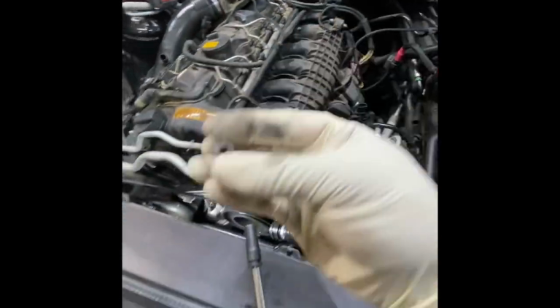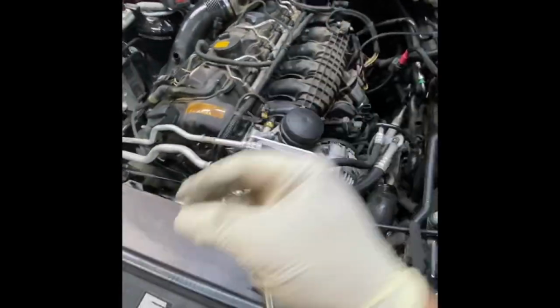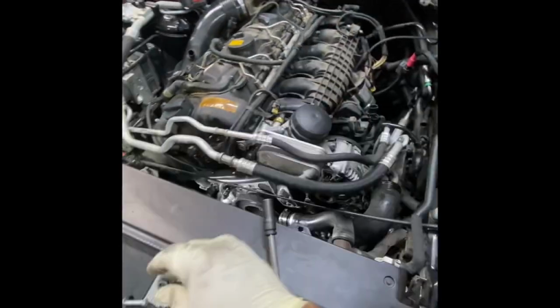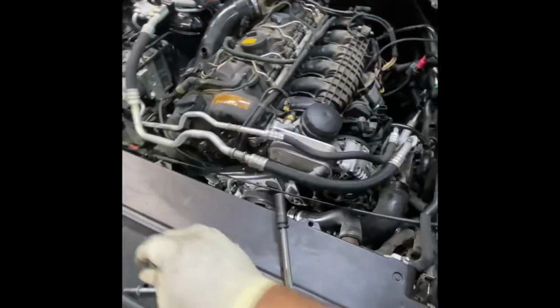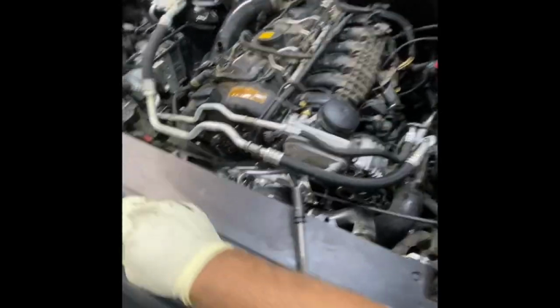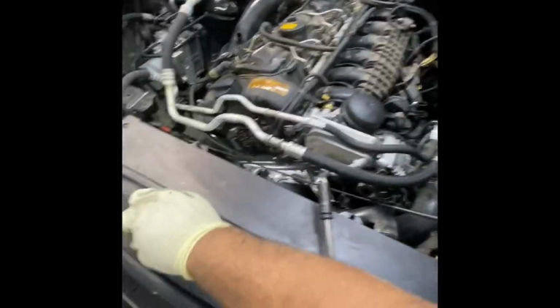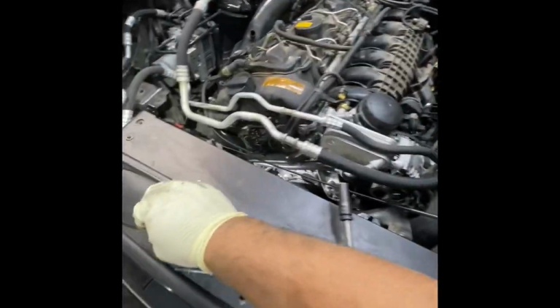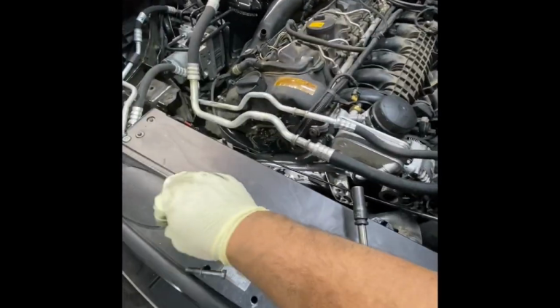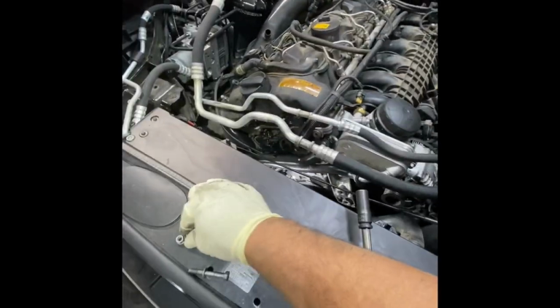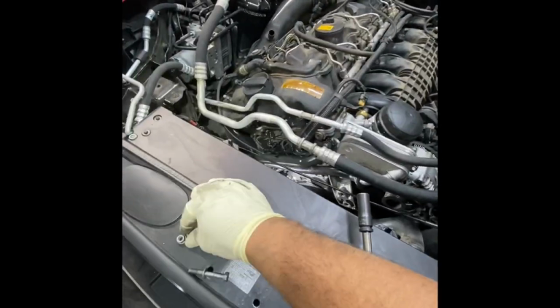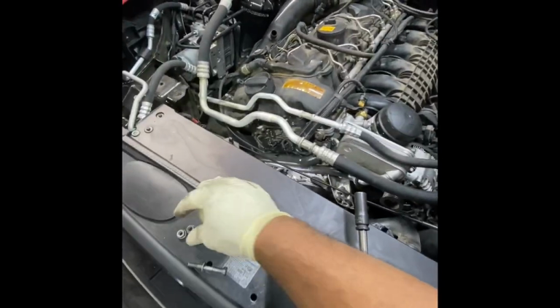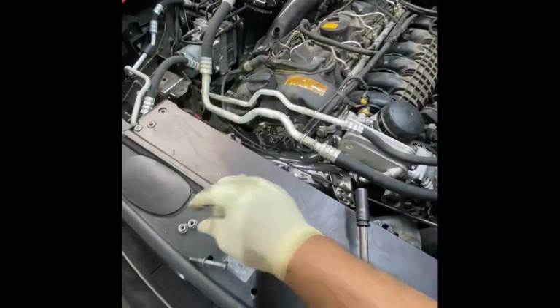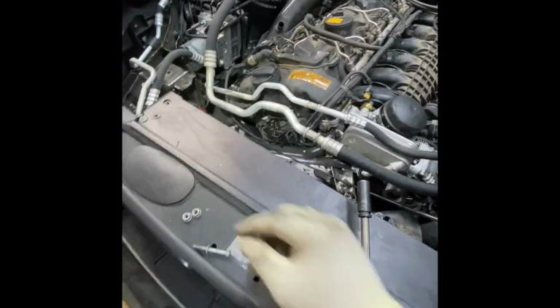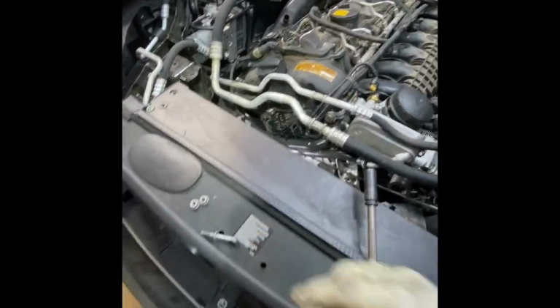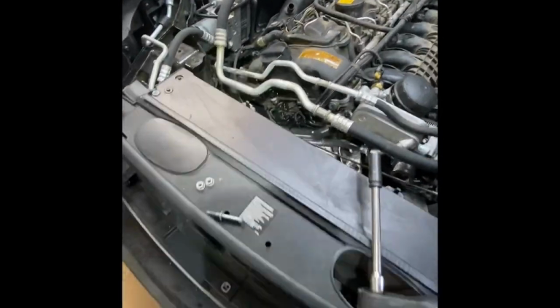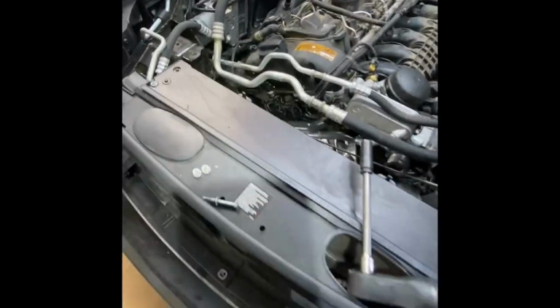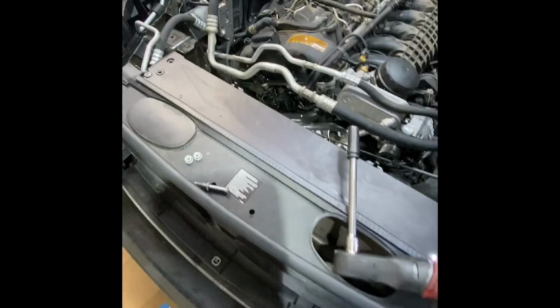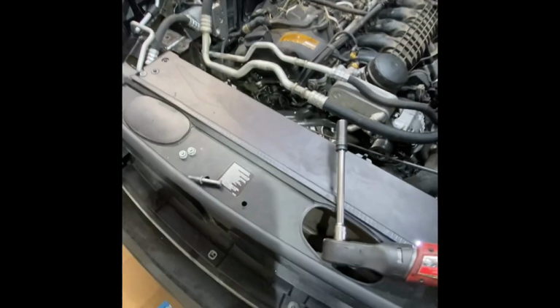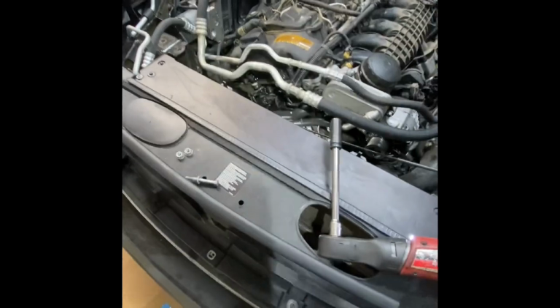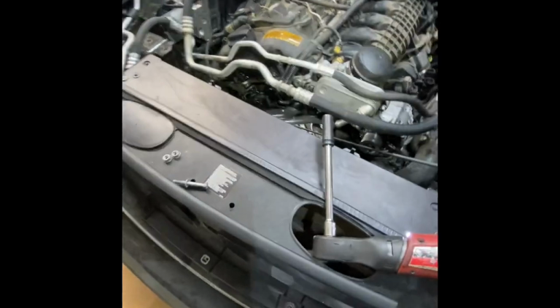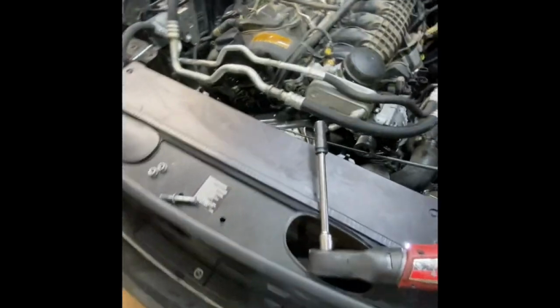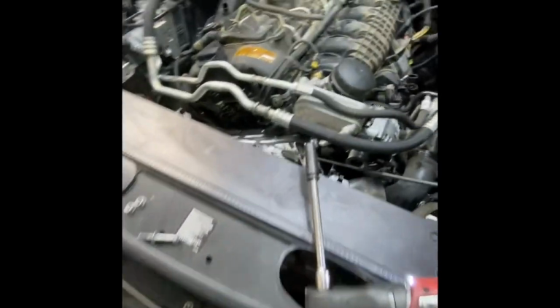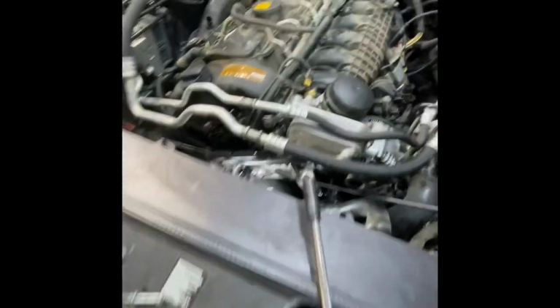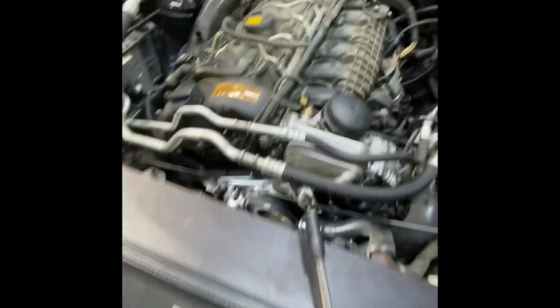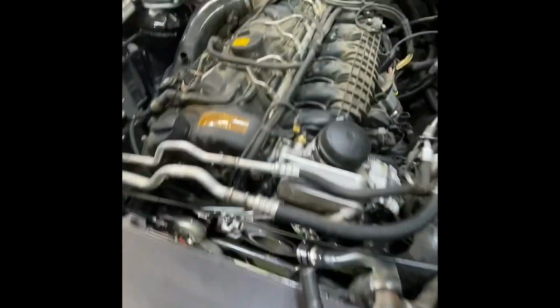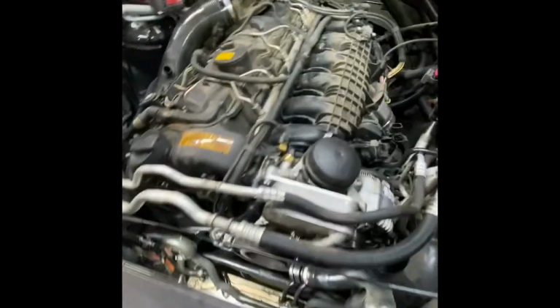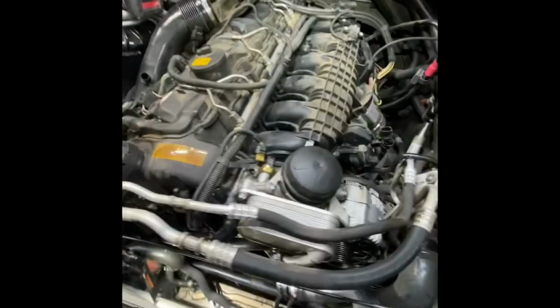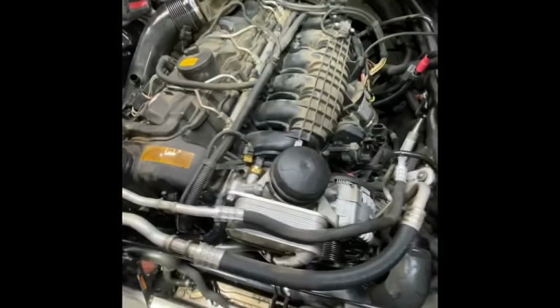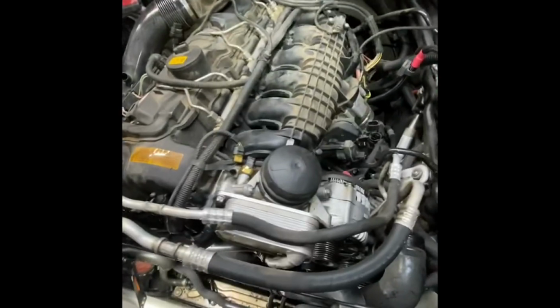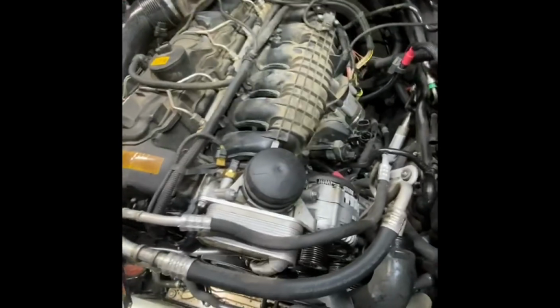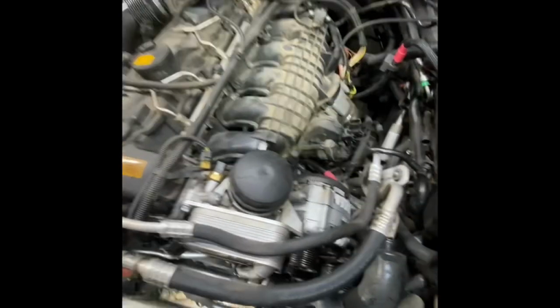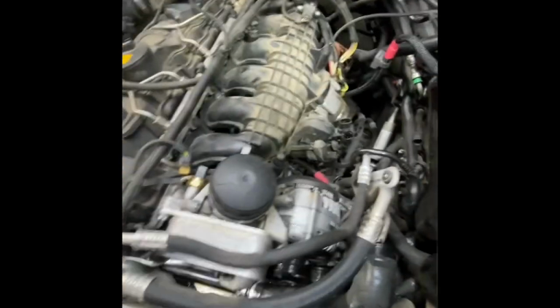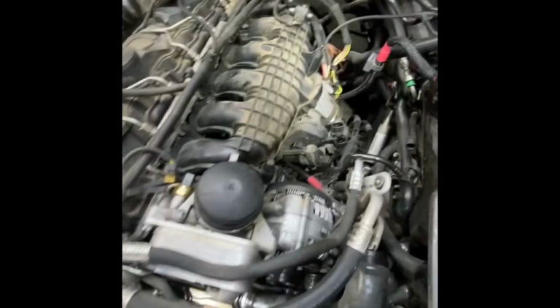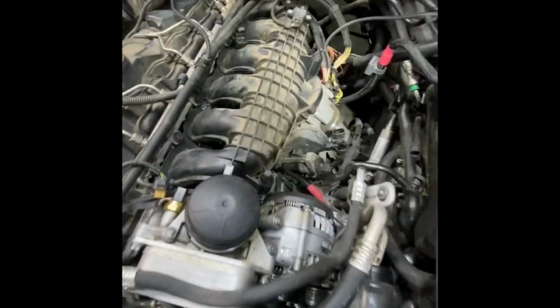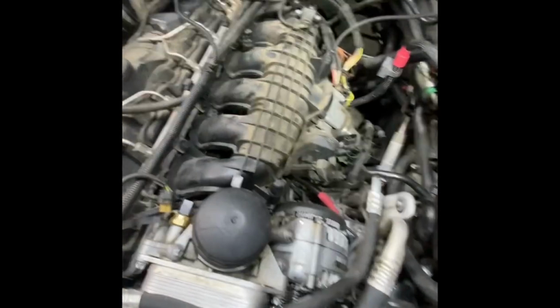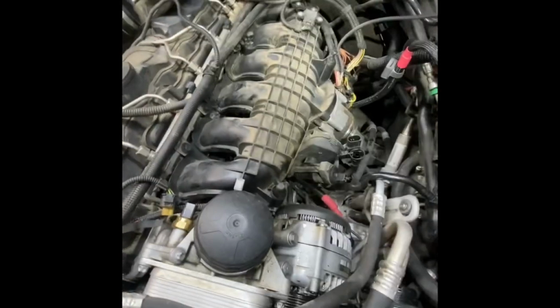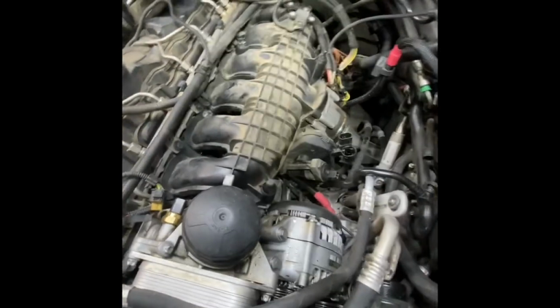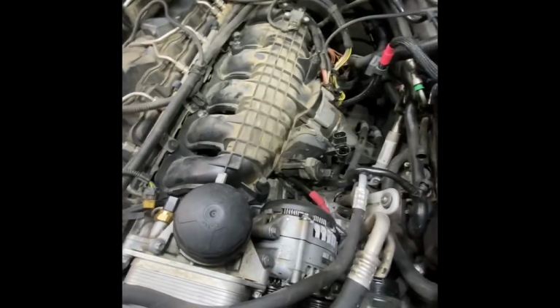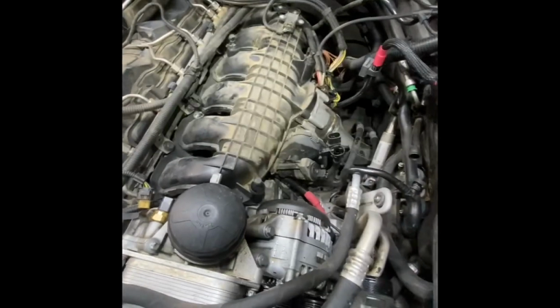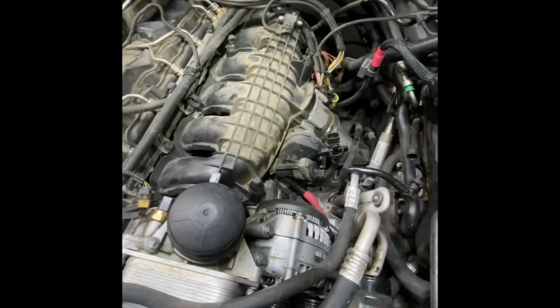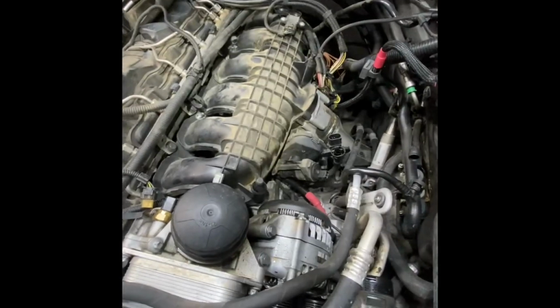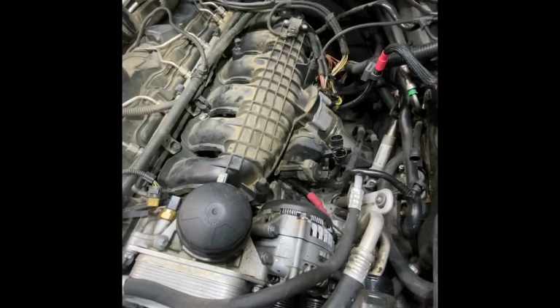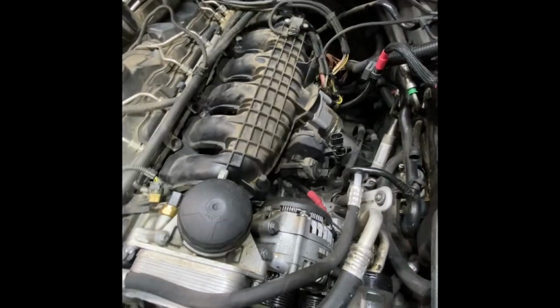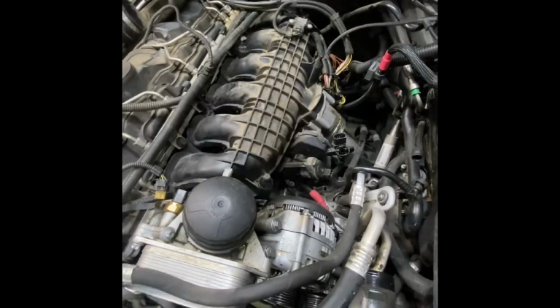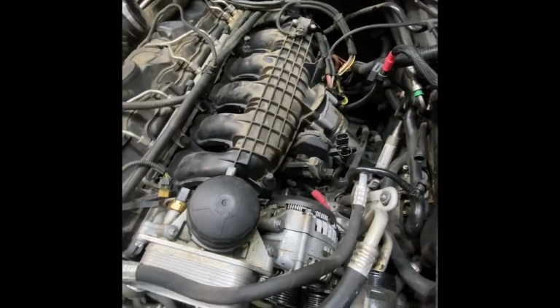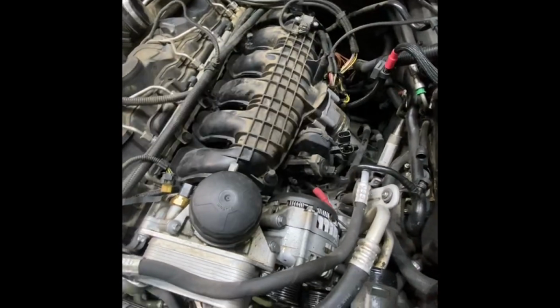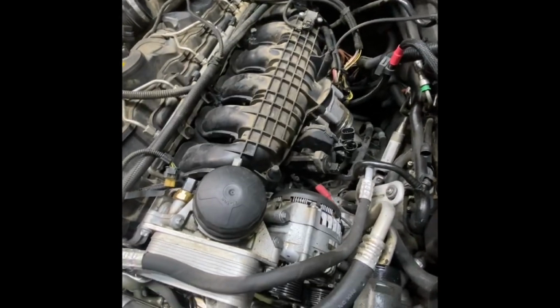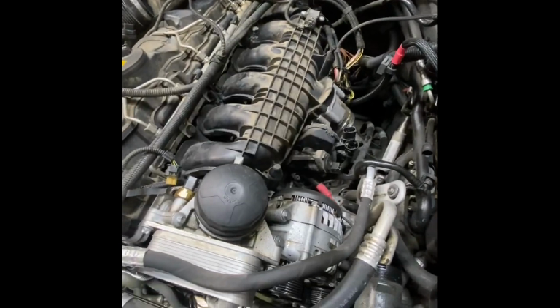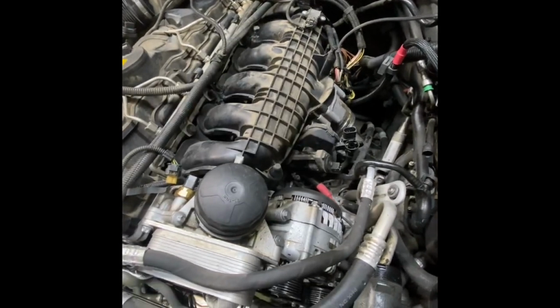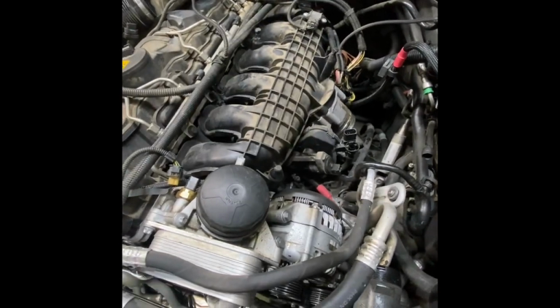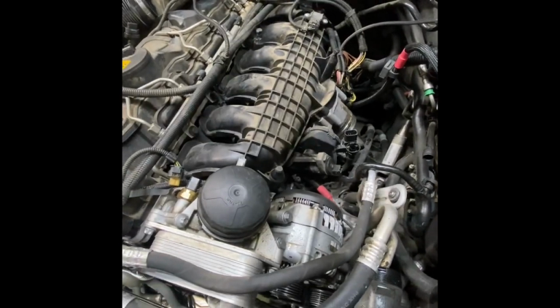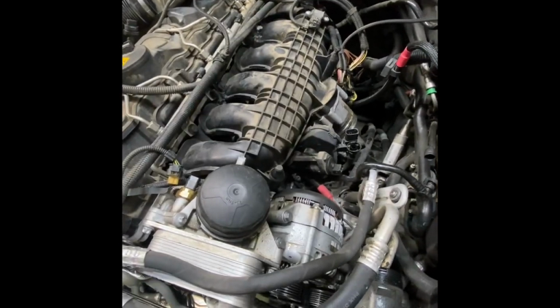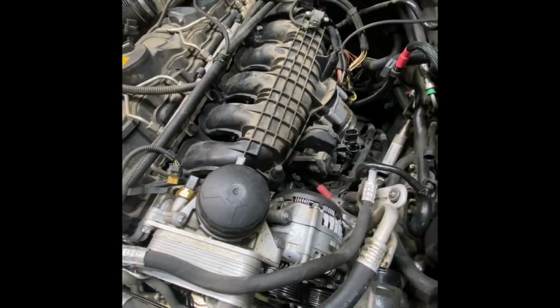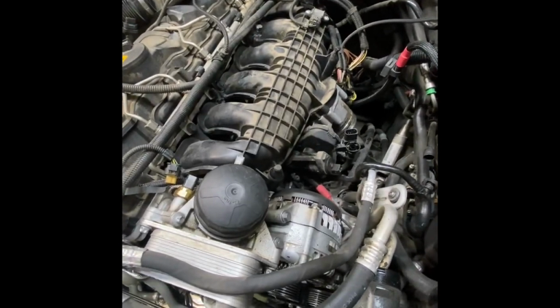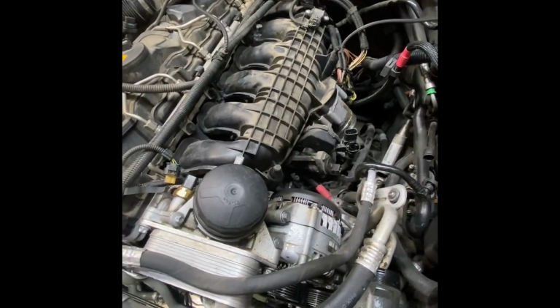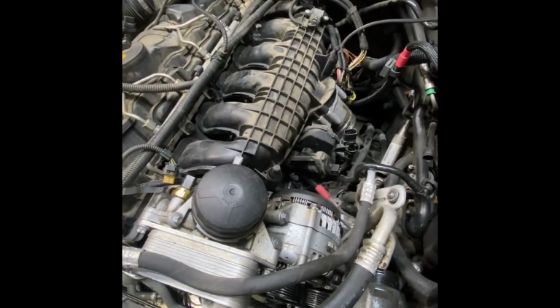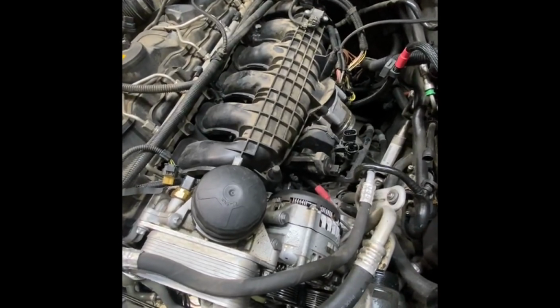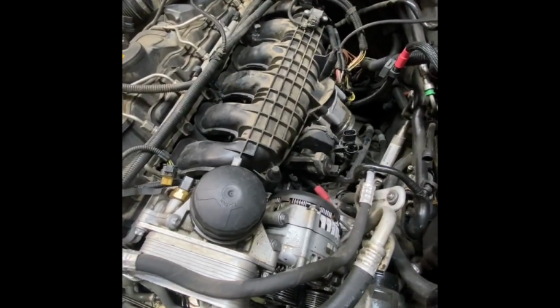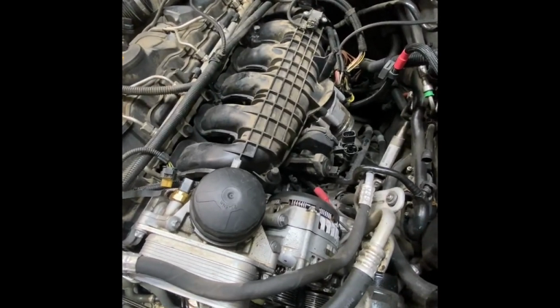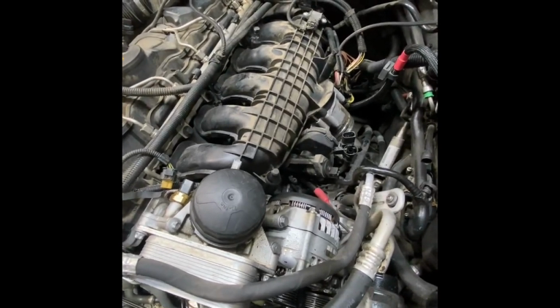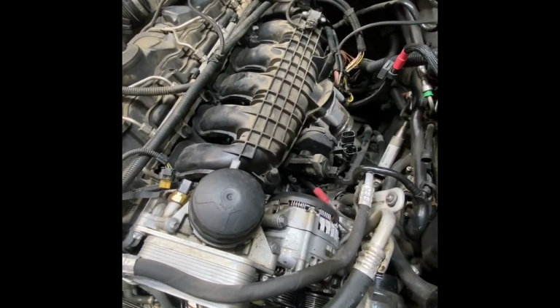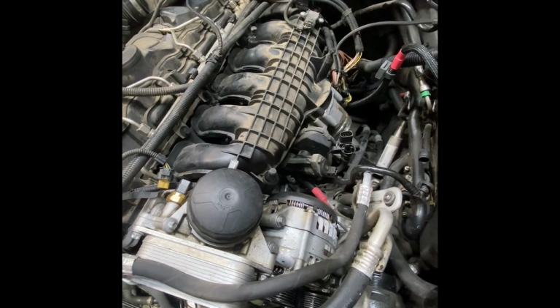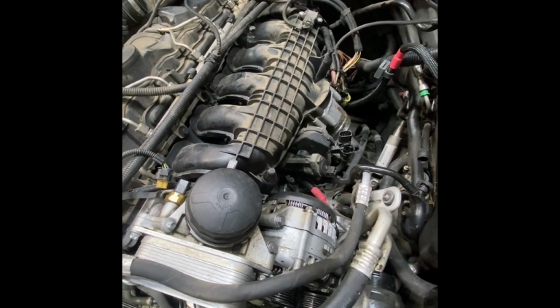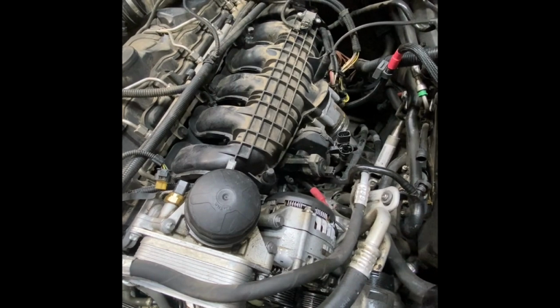You might get a nut that won't come all the way off even with the magnetic socket. I'm going to go ahead and get all the remaining bolts — I believe I've got another five on there — get those out, get the intake back, and we'll go from there.